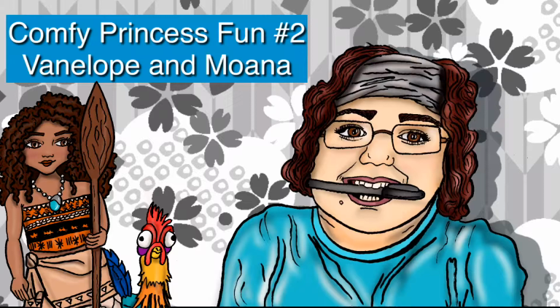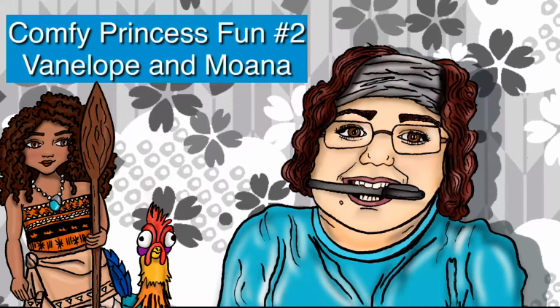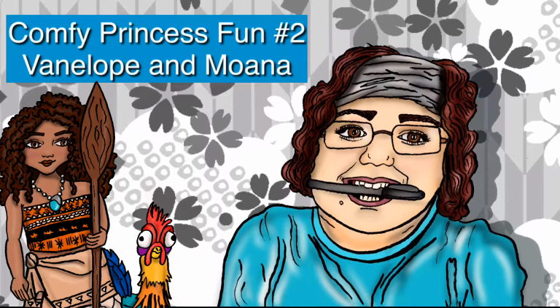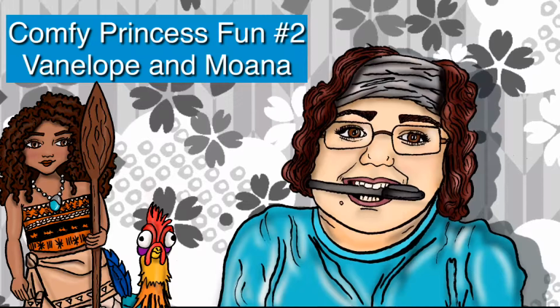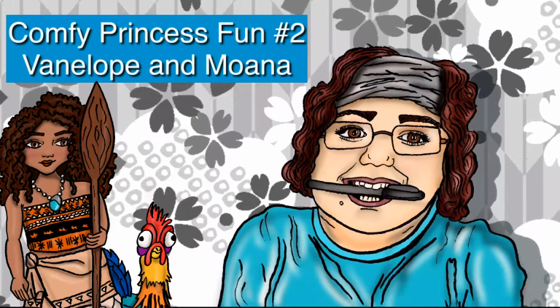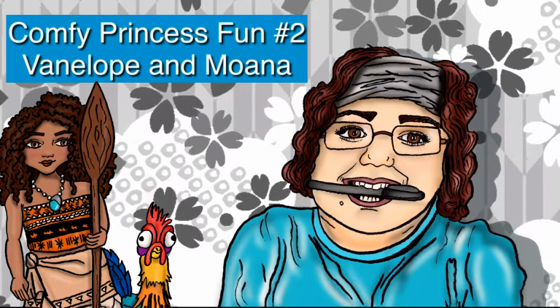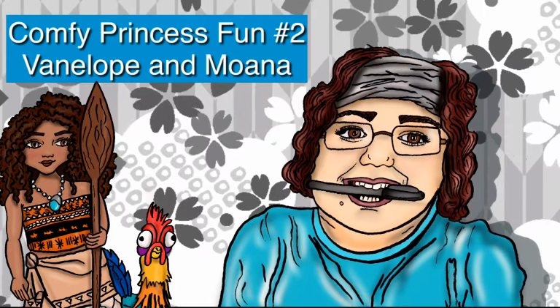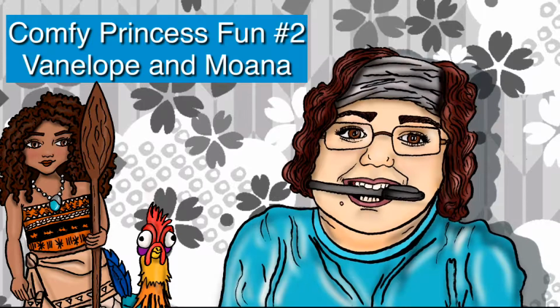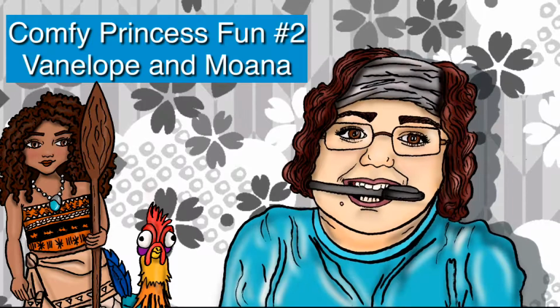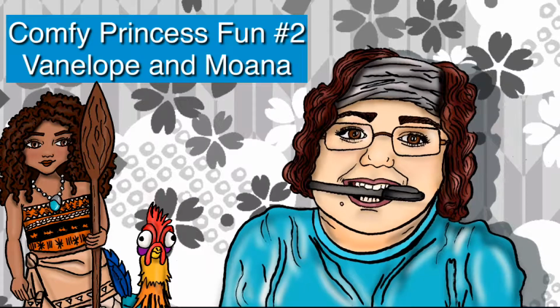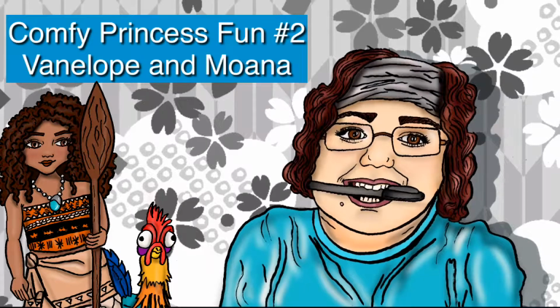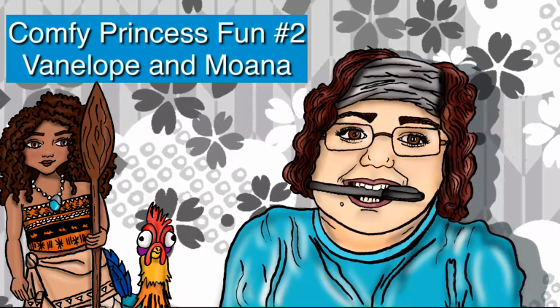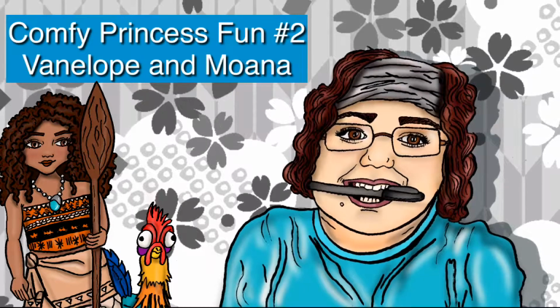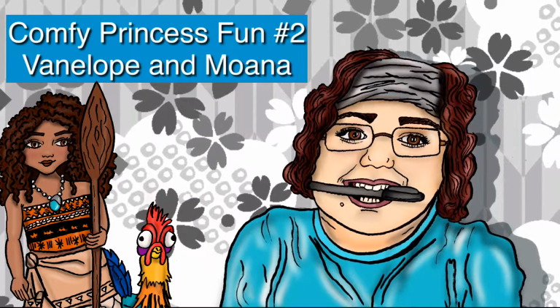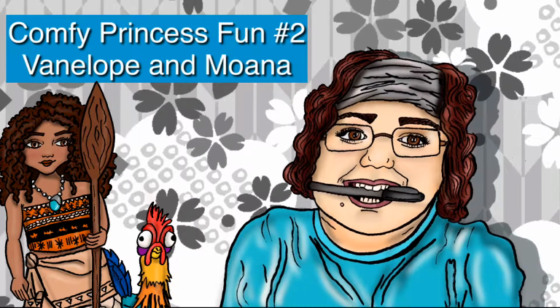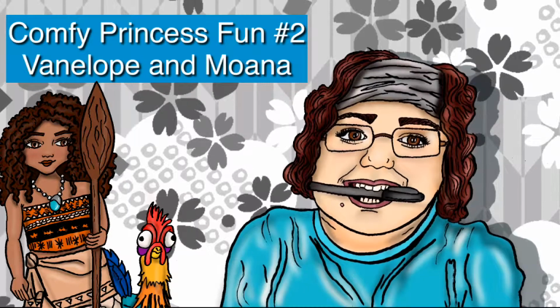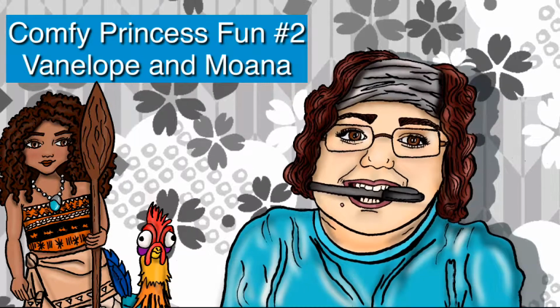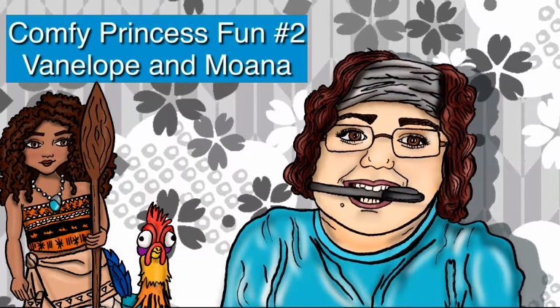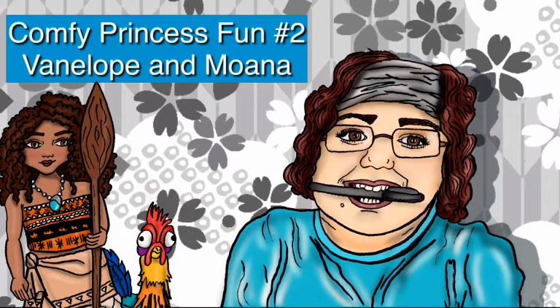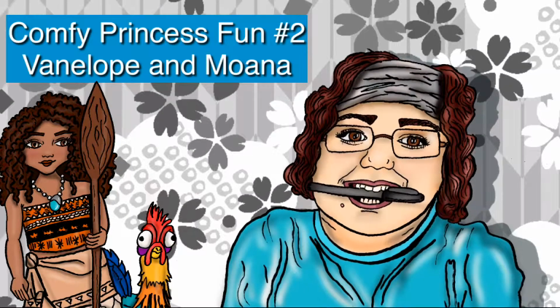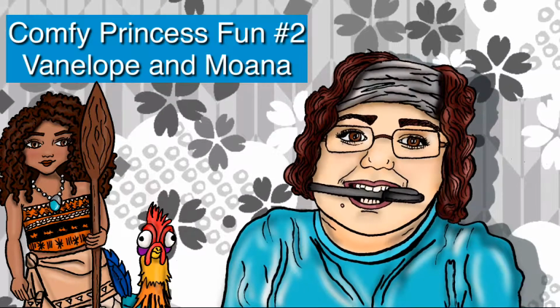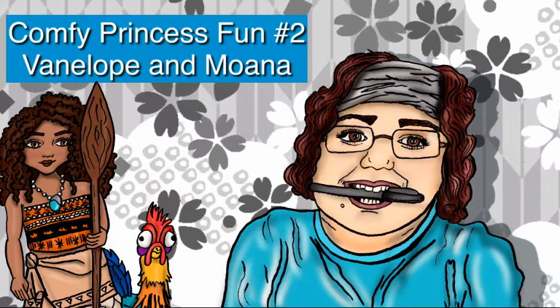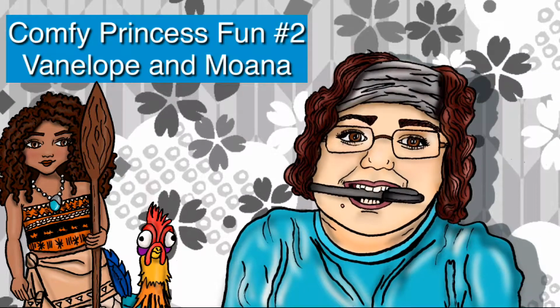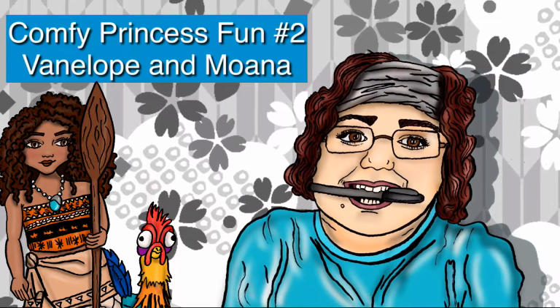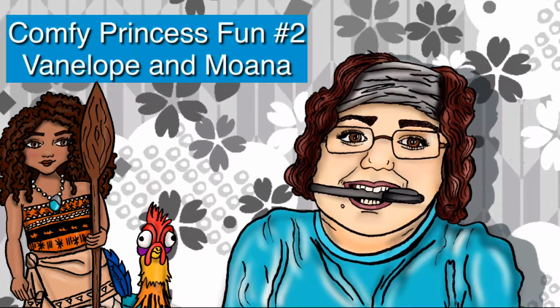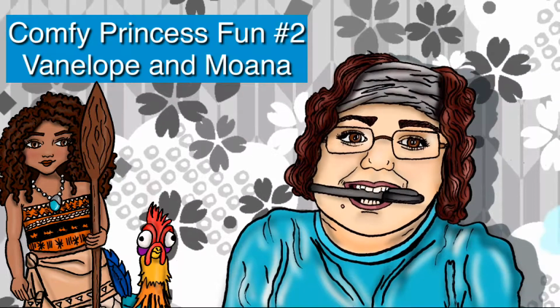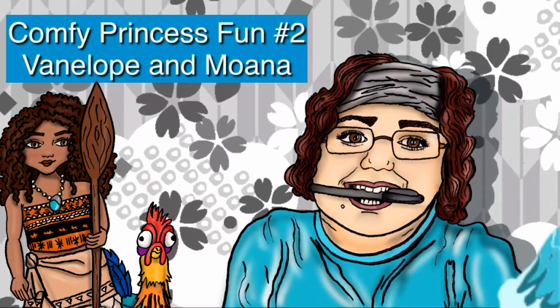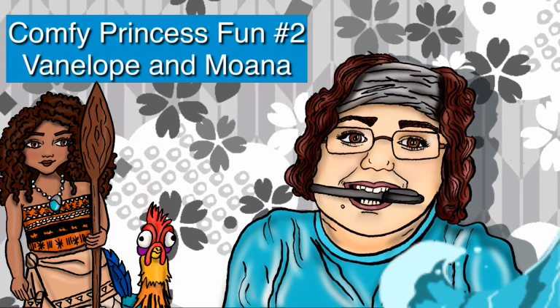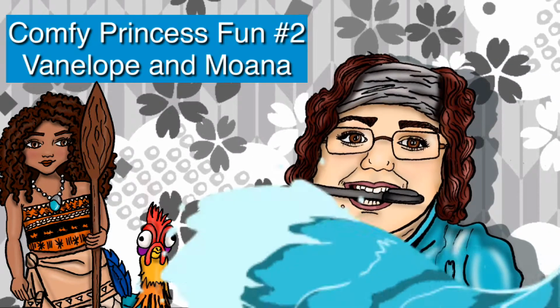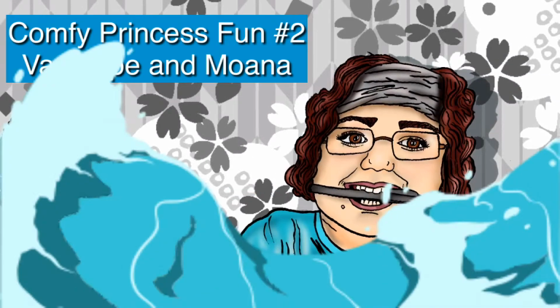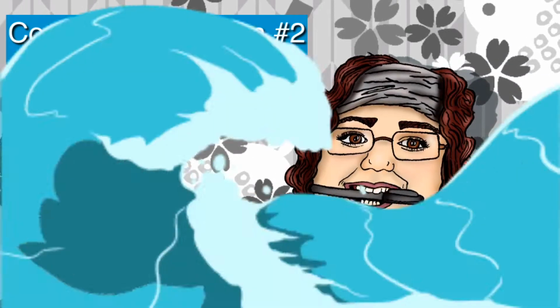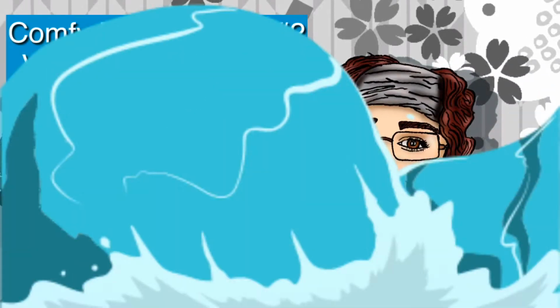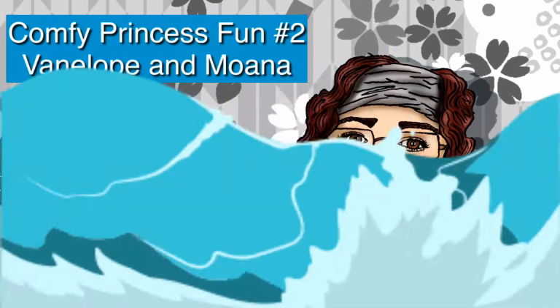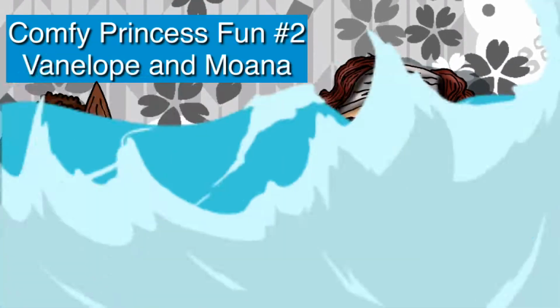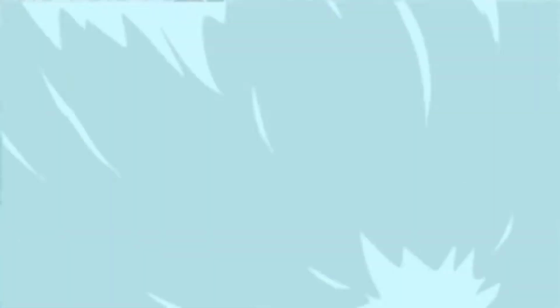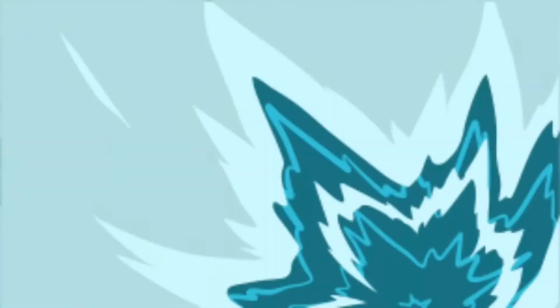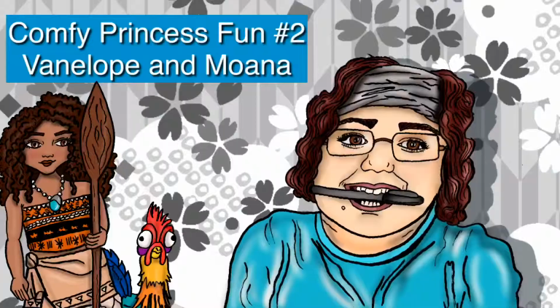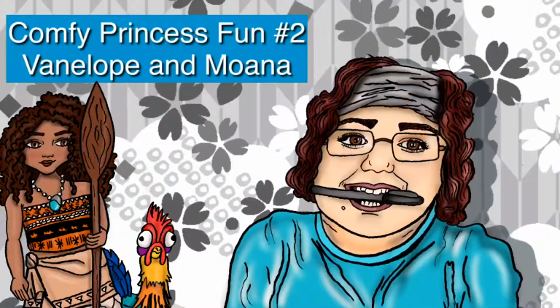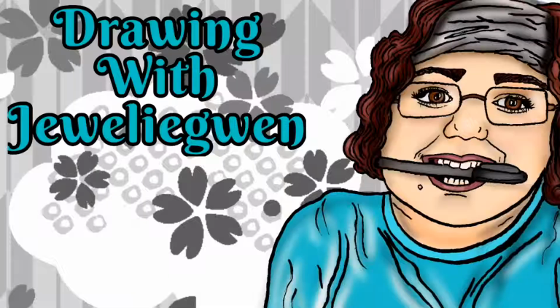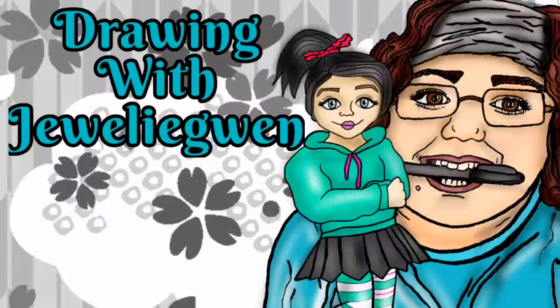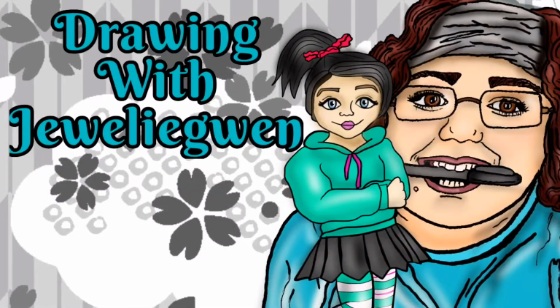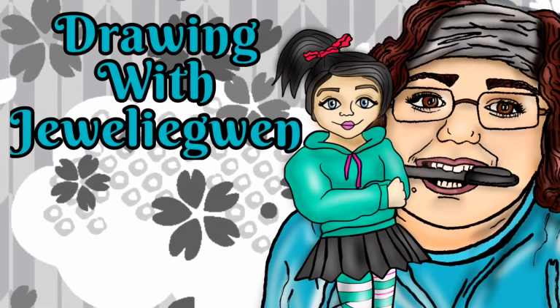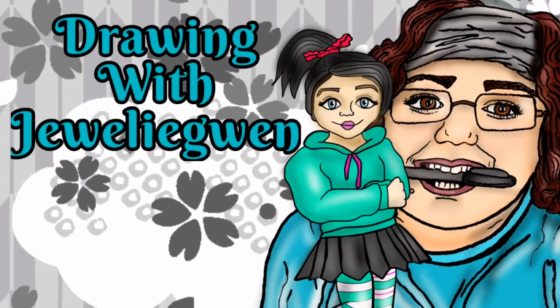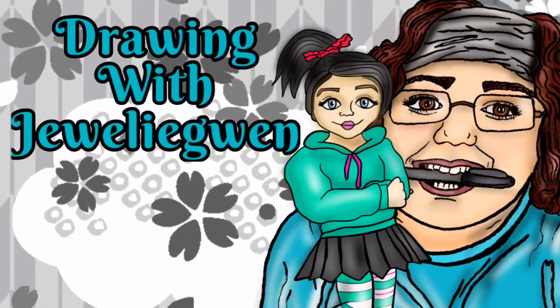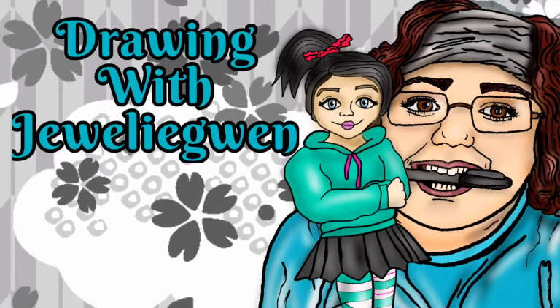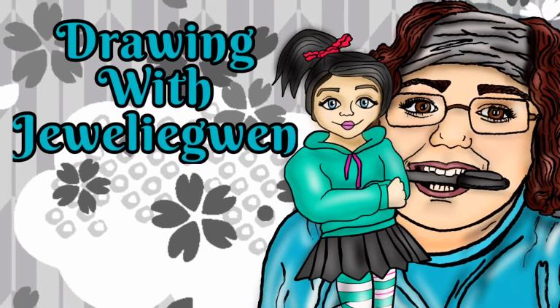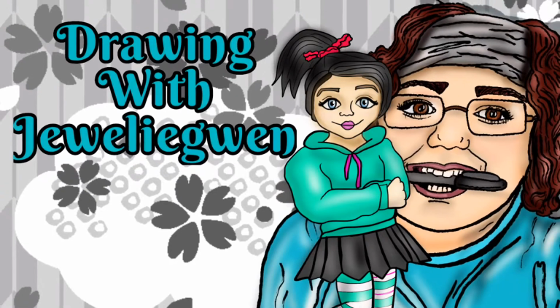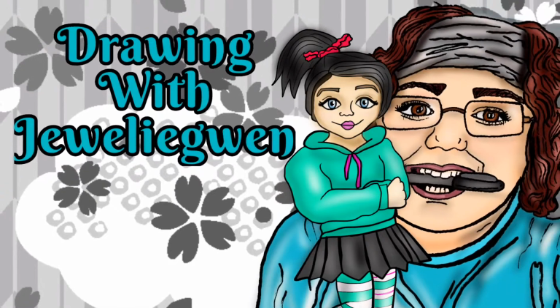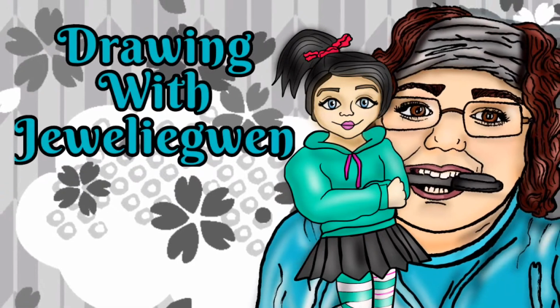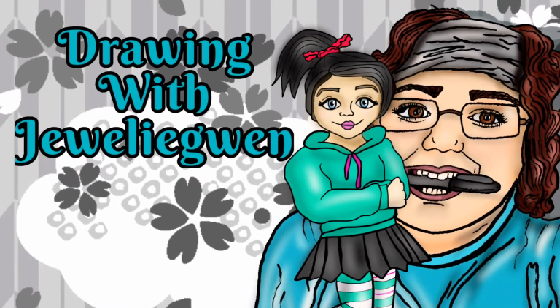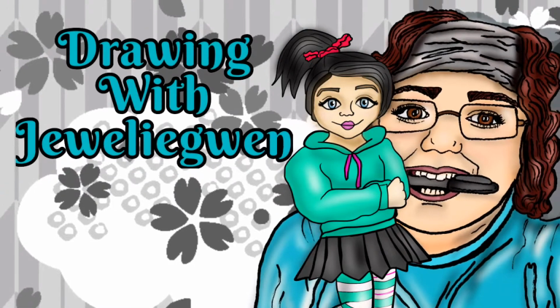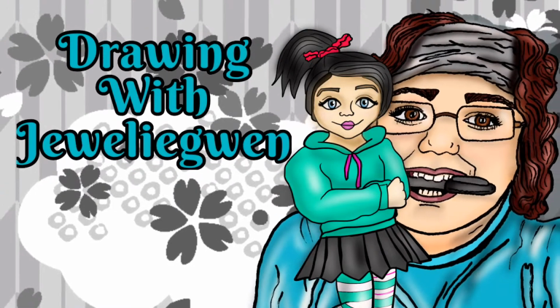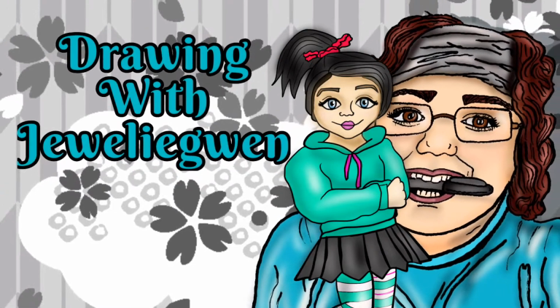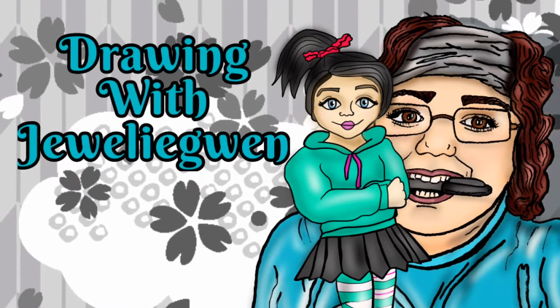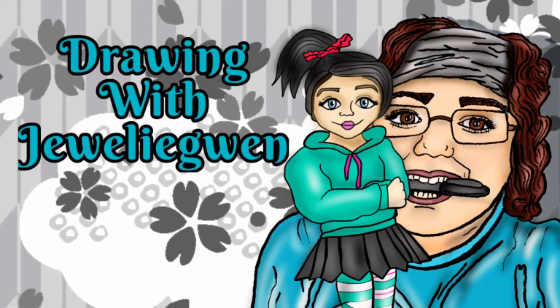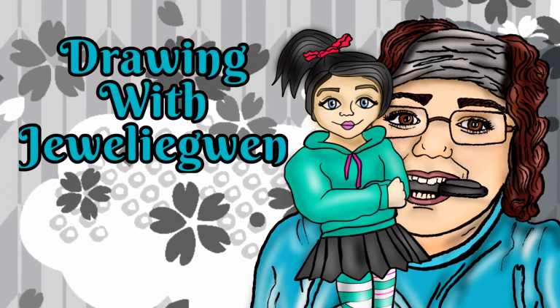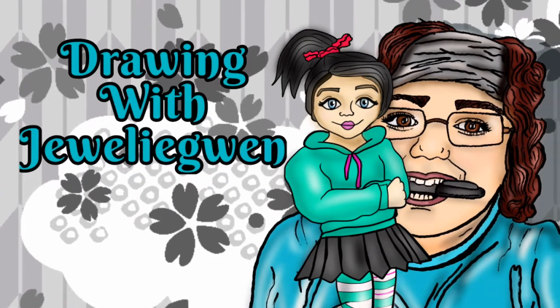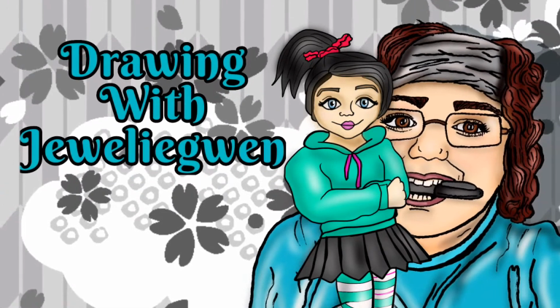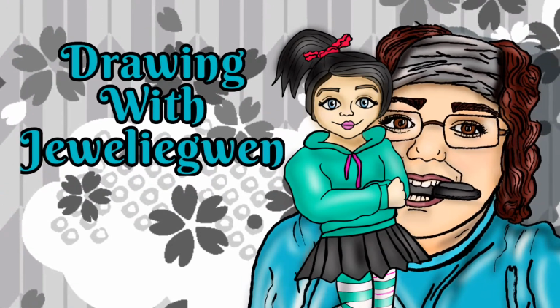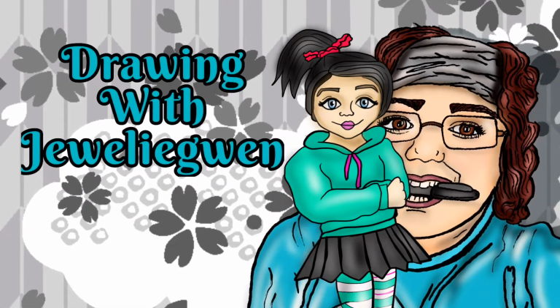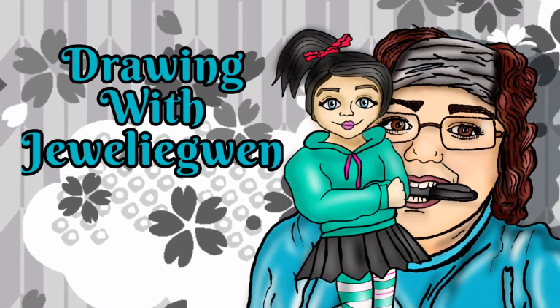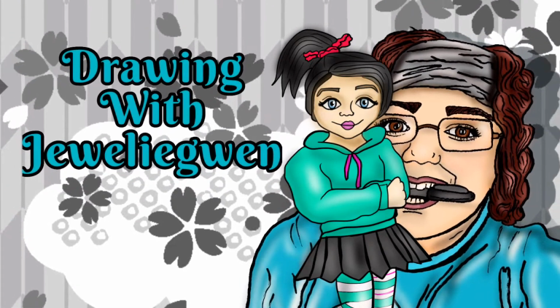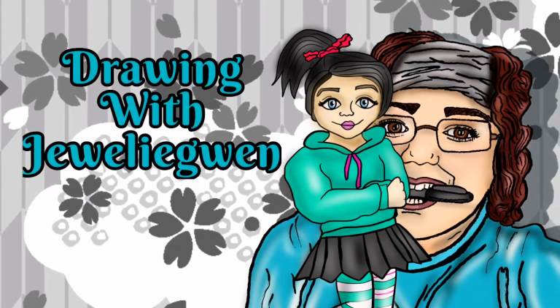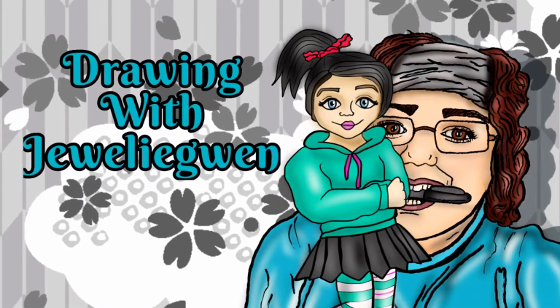Today we are having some comfy princess fun with Vanellope and Moana. Welcome to Drawing with Julie Quinn.